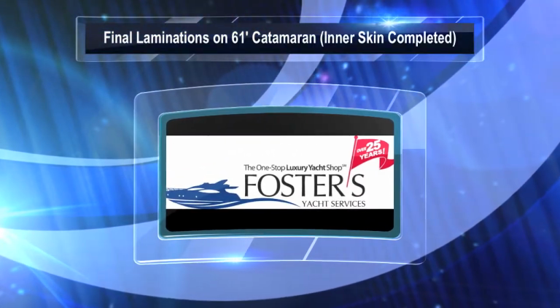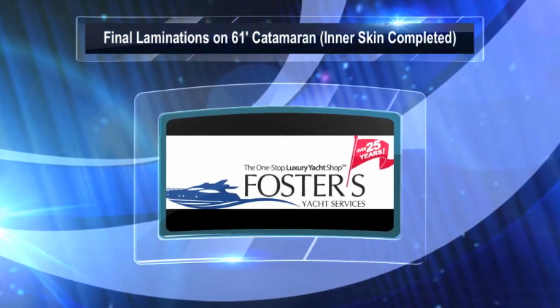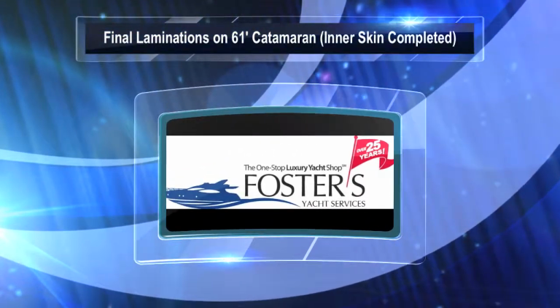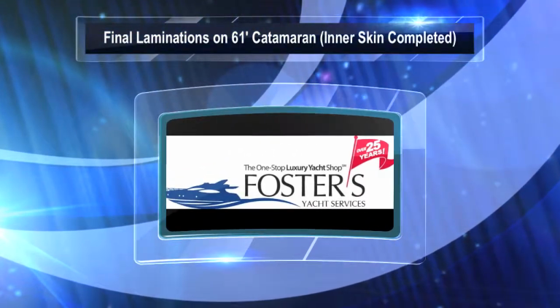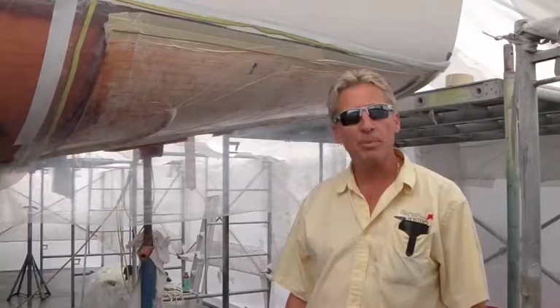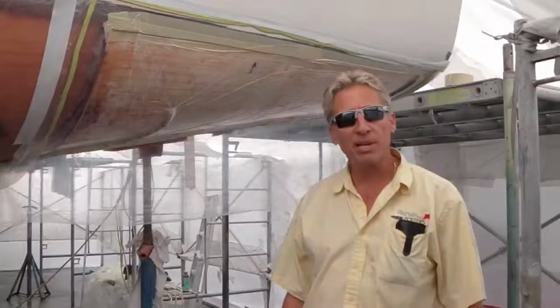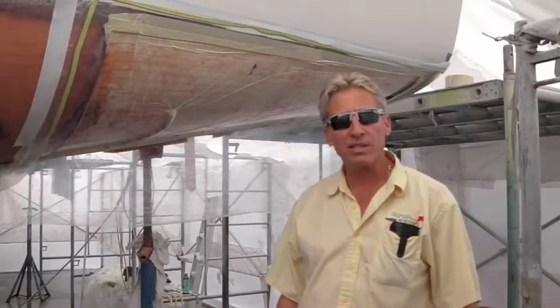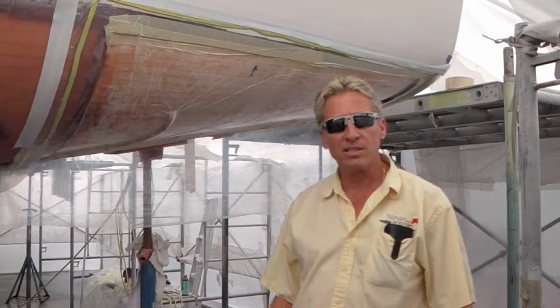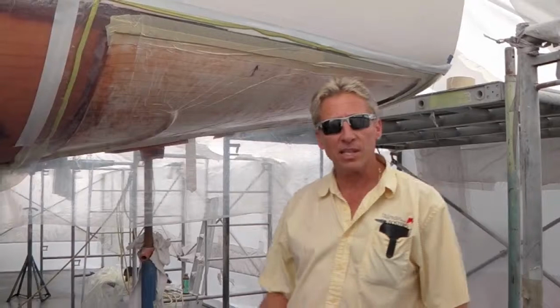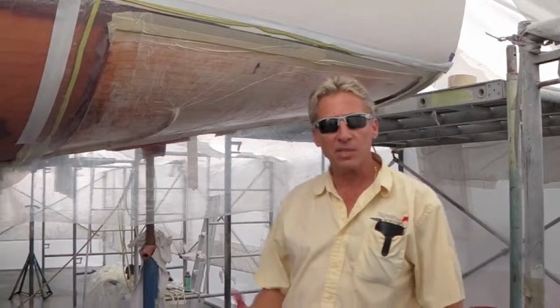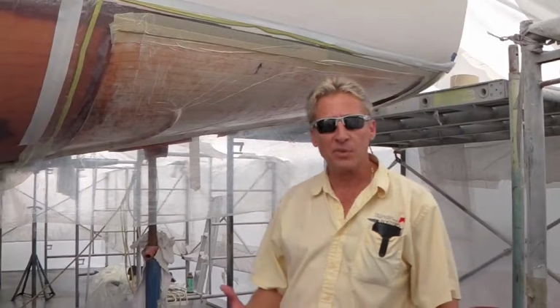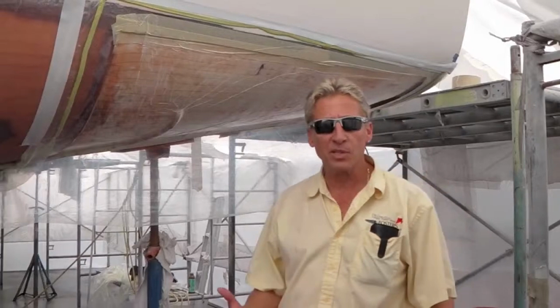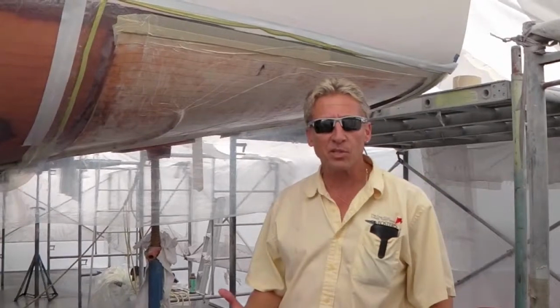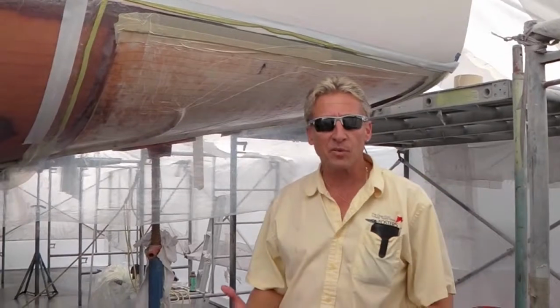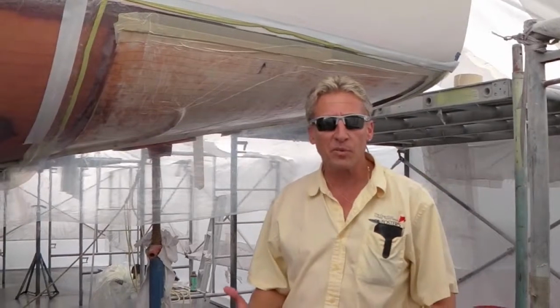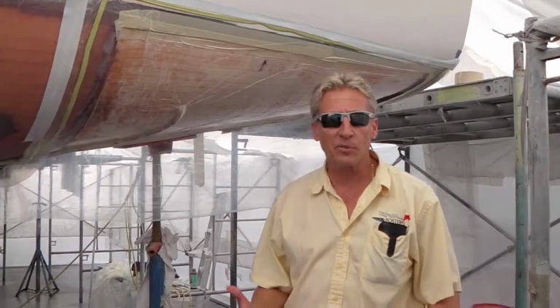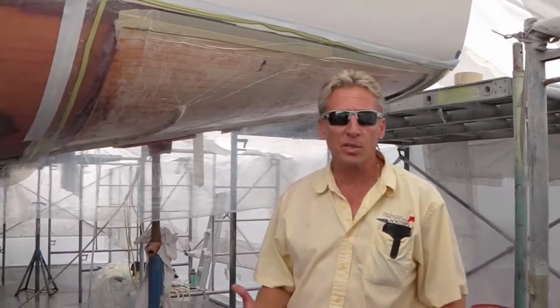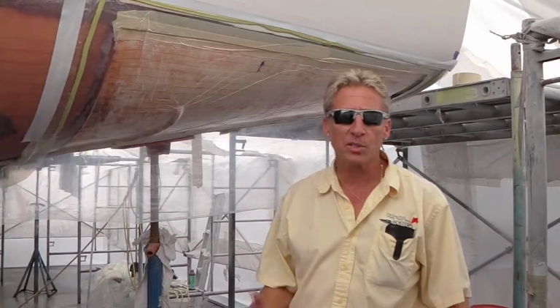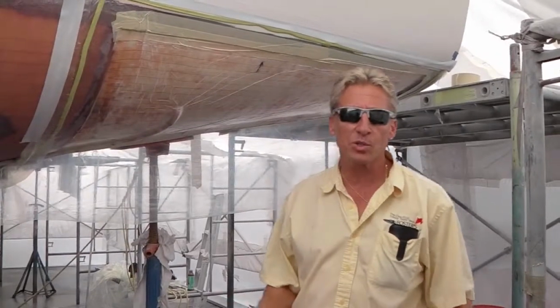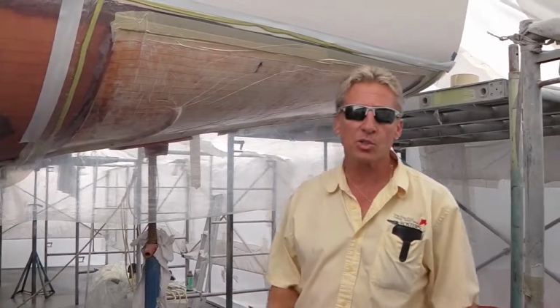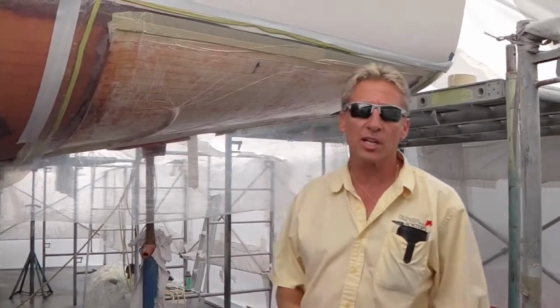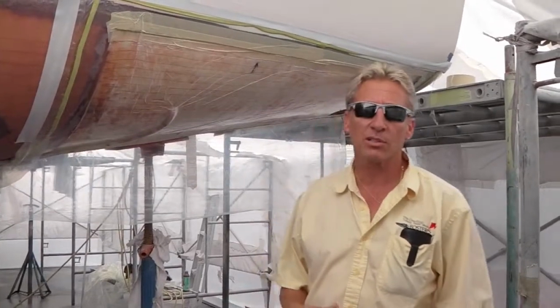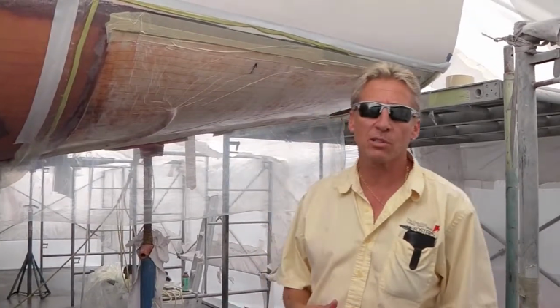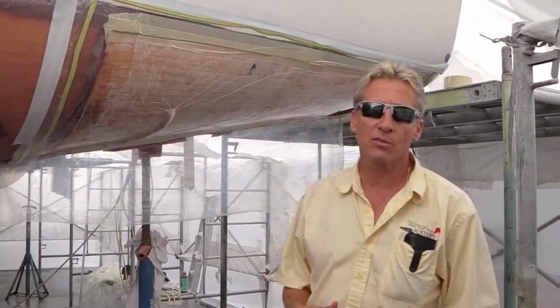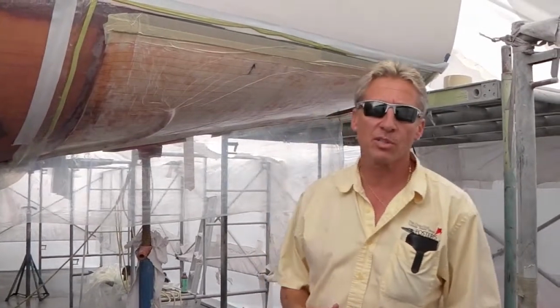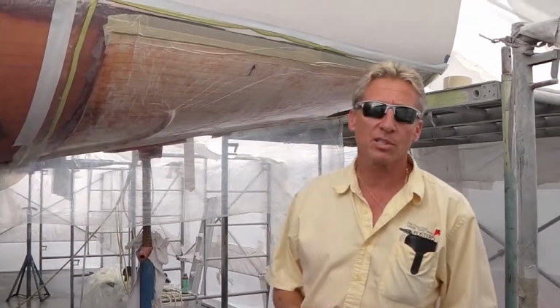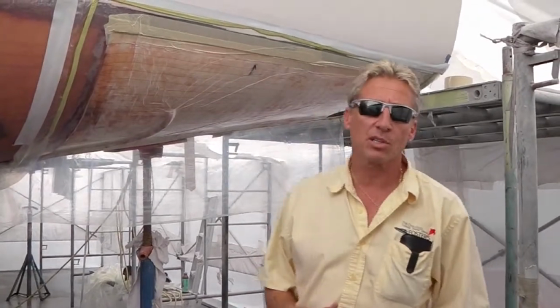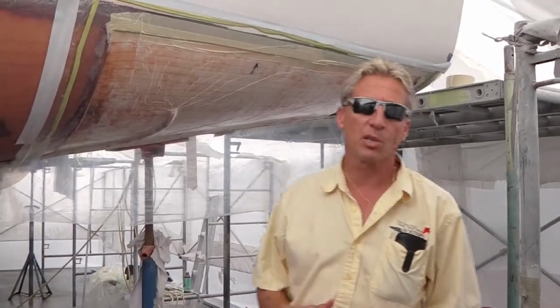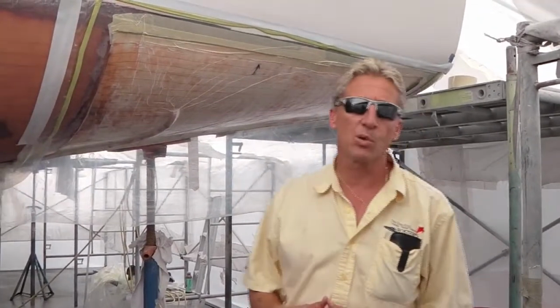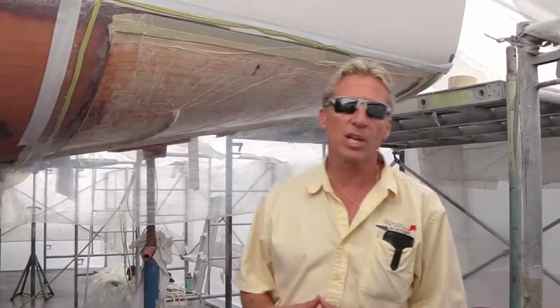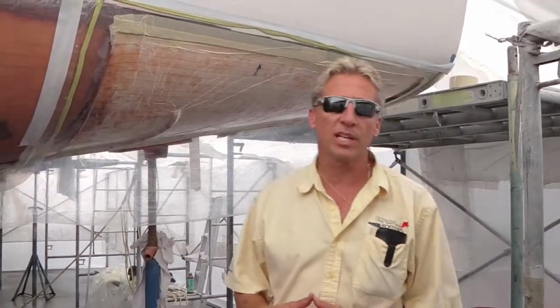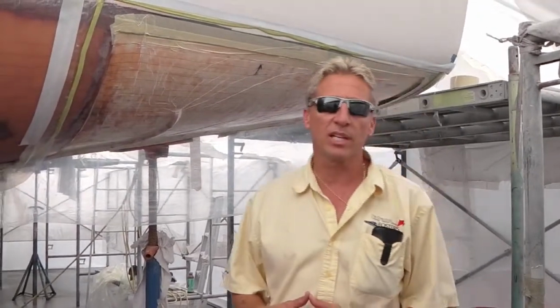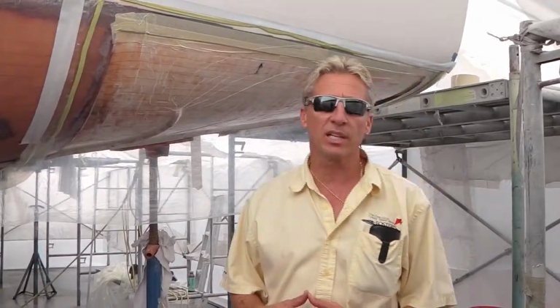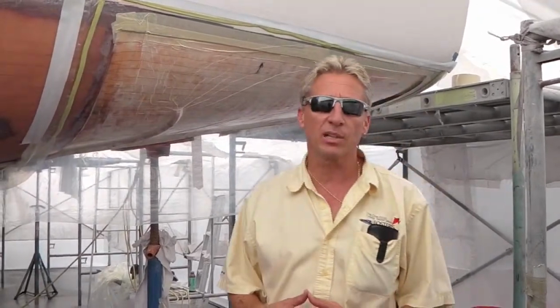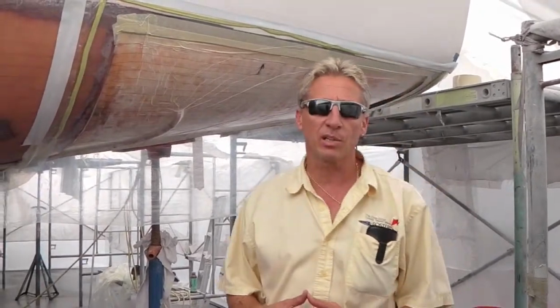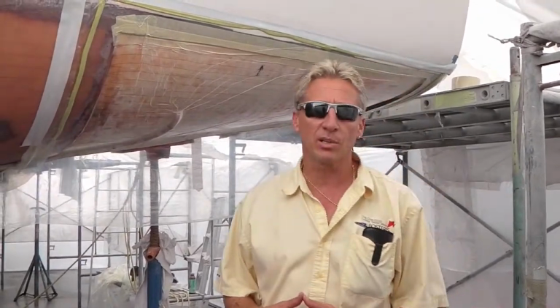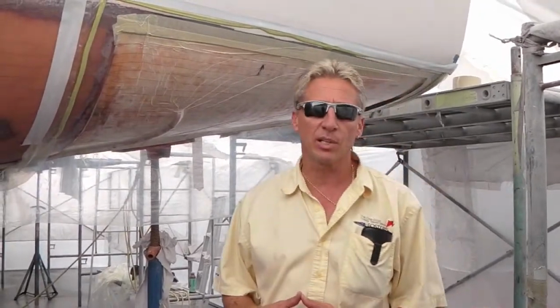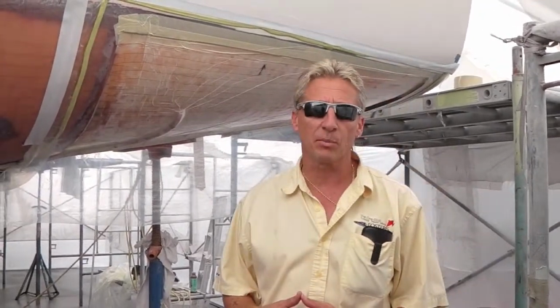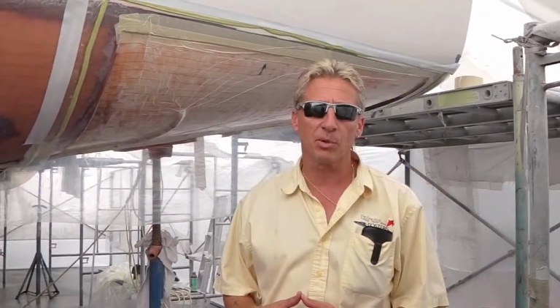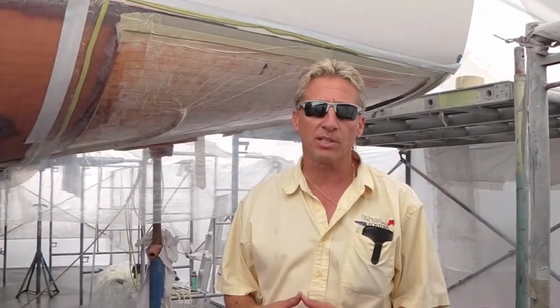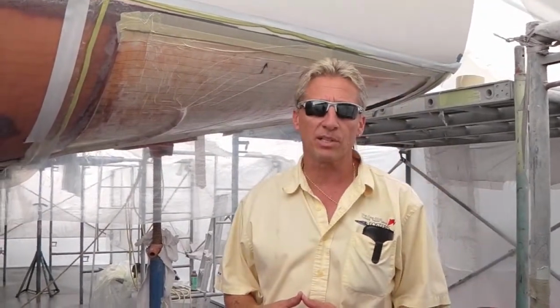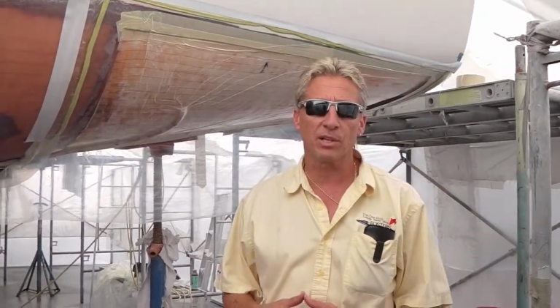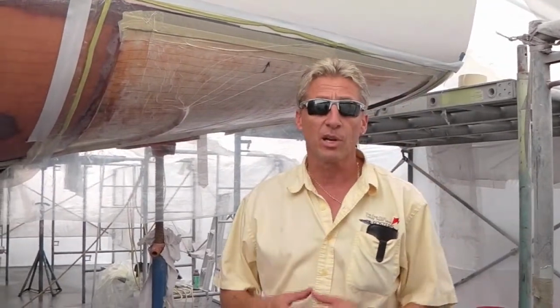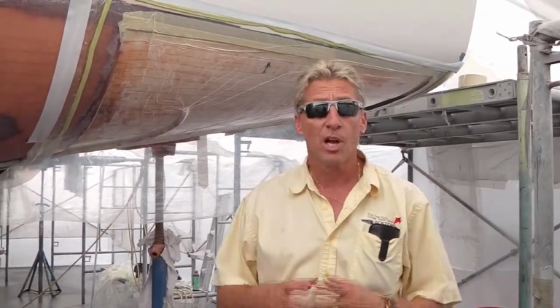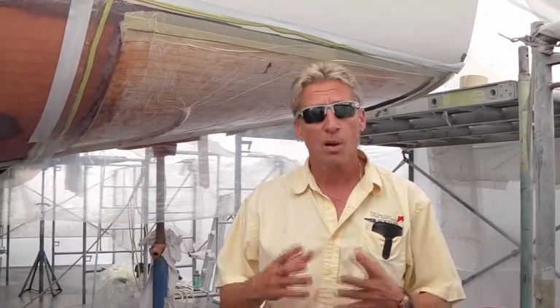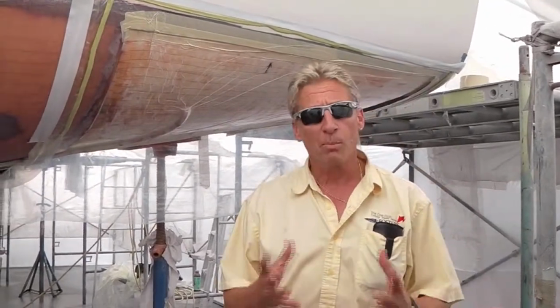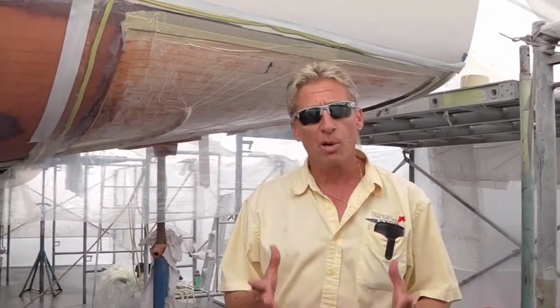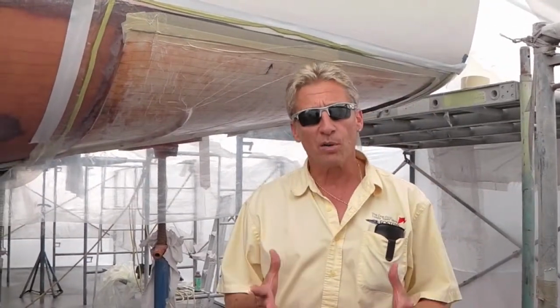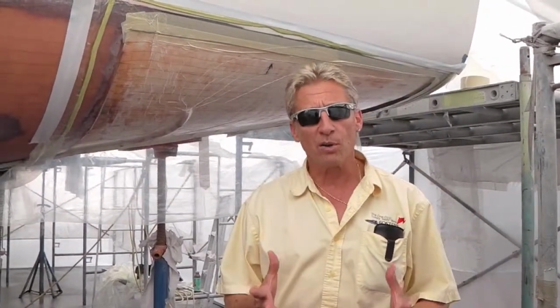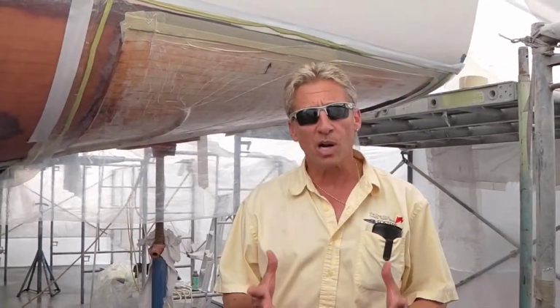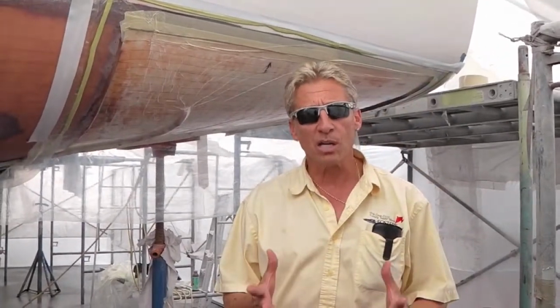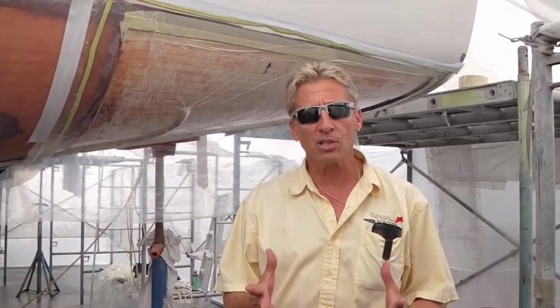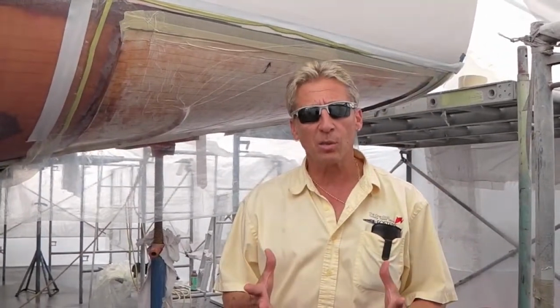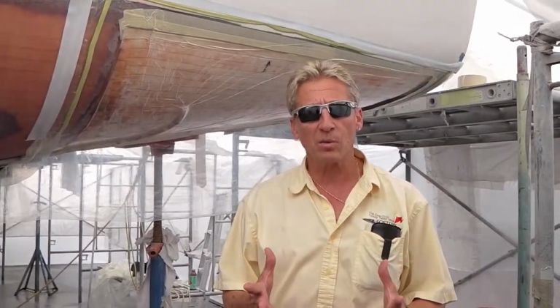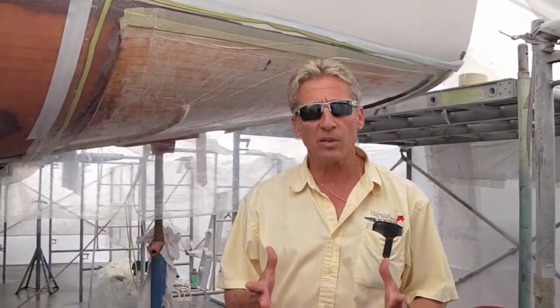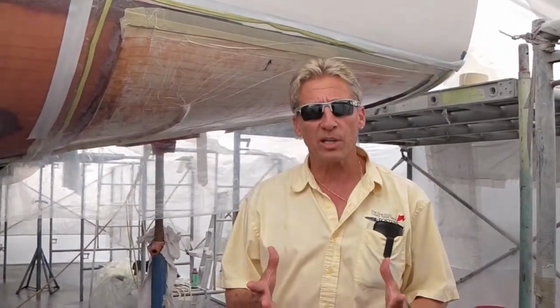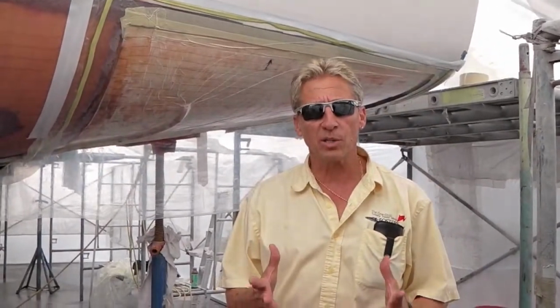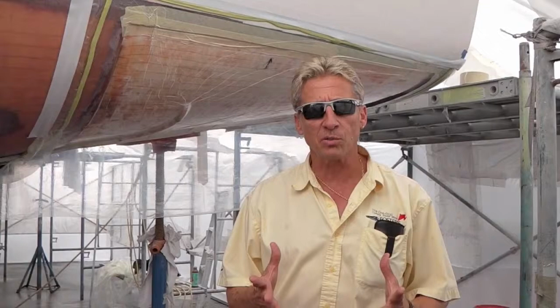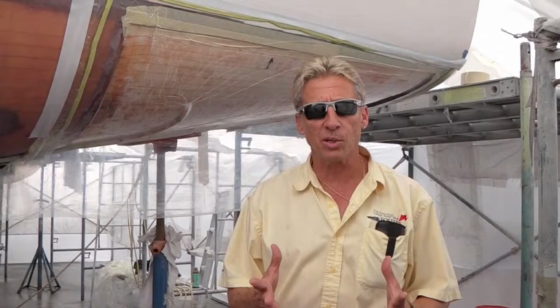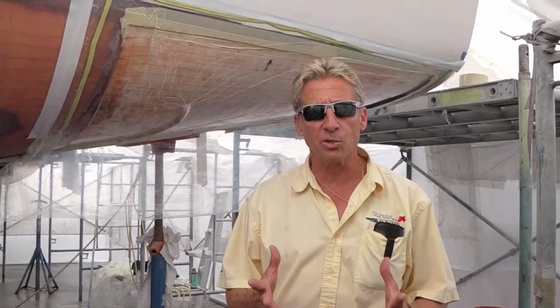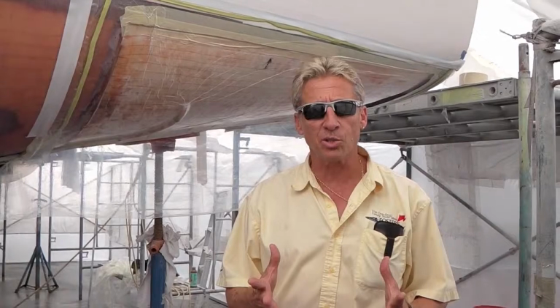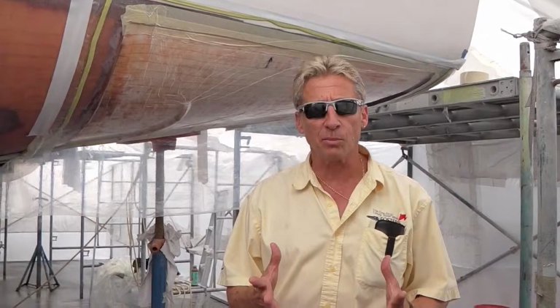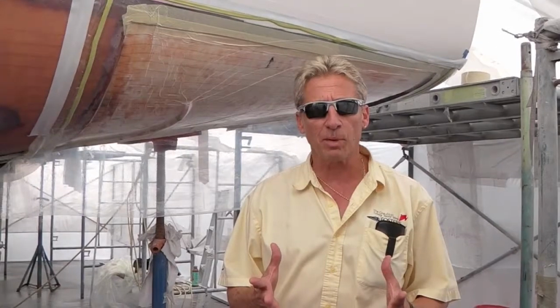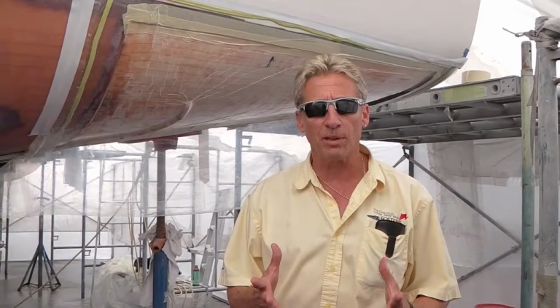This is Dennis Foster from Foster's Yacht Services, located at Lauderdale Marine Center, part of our October video of Boat Show Month.